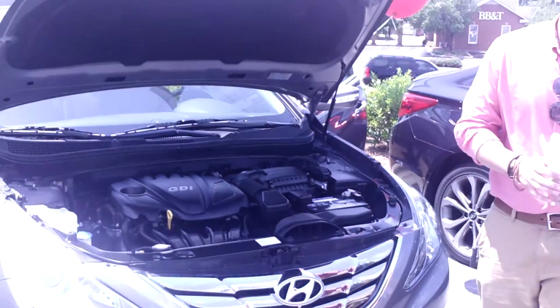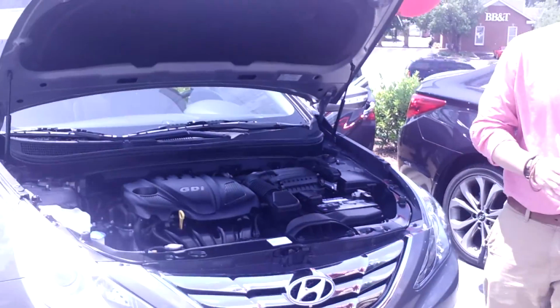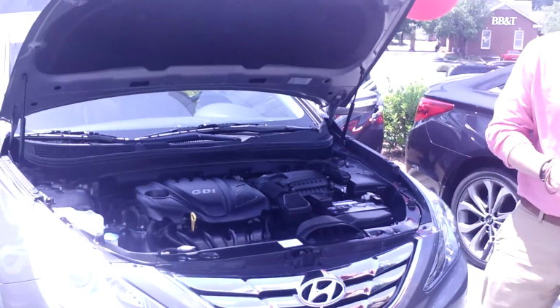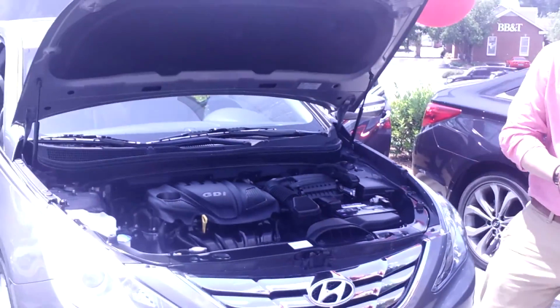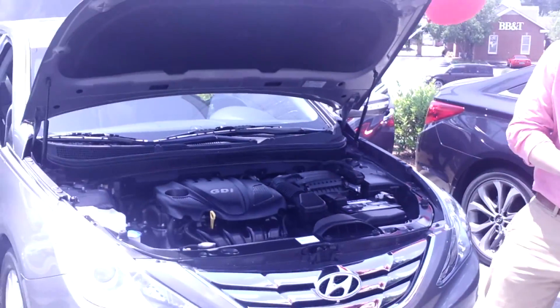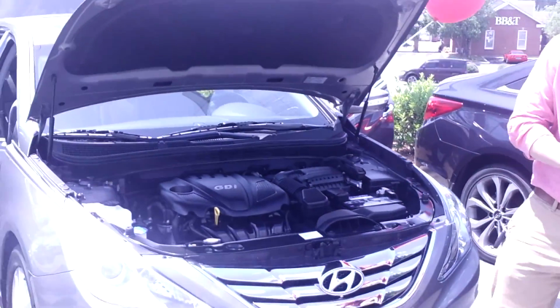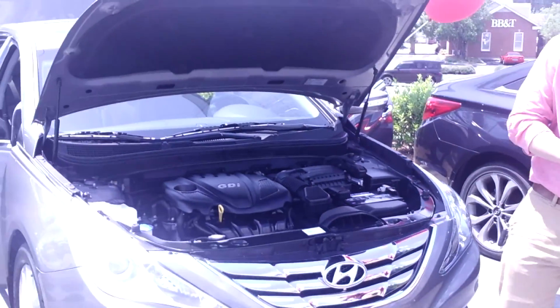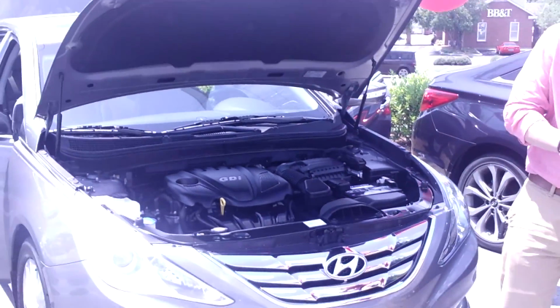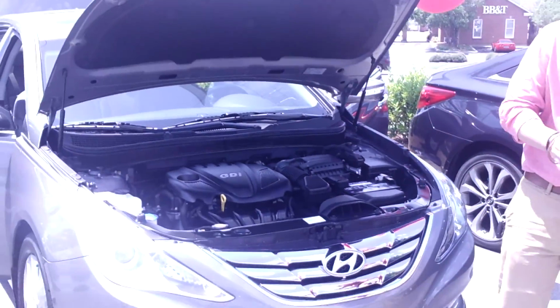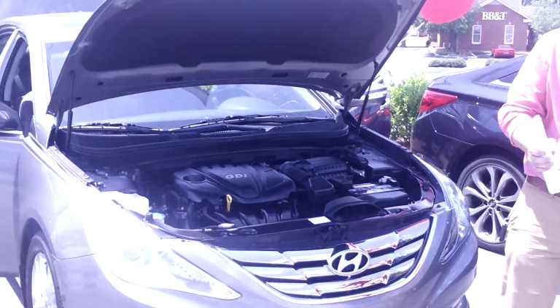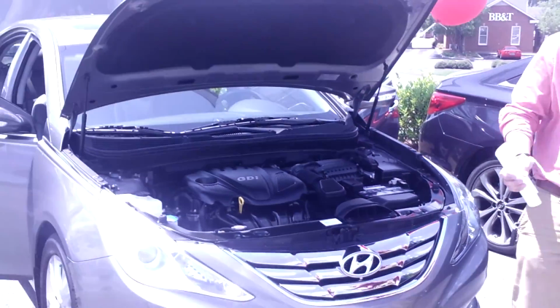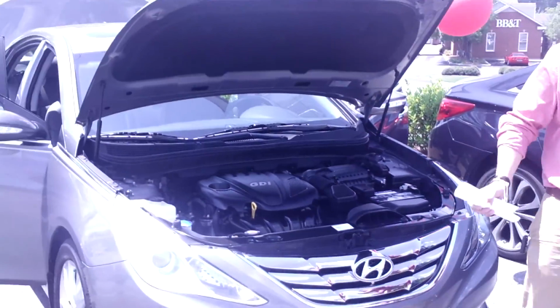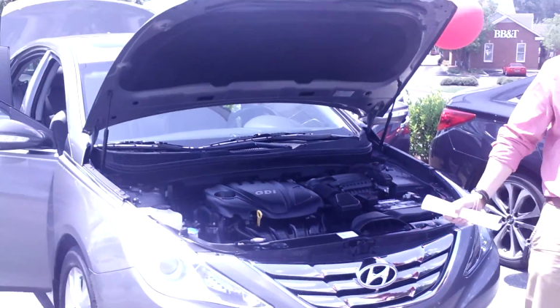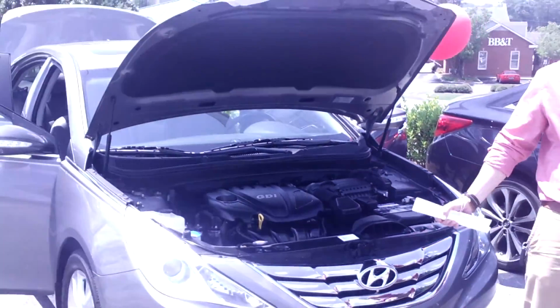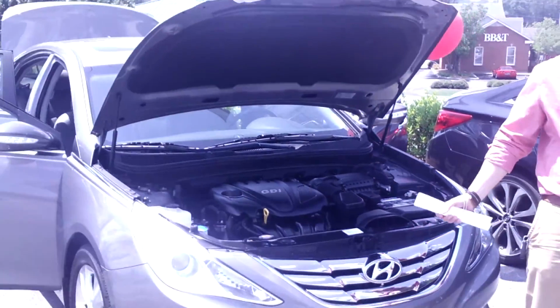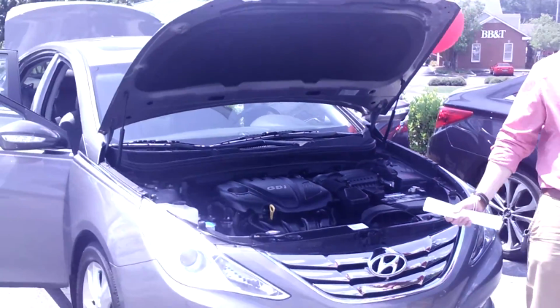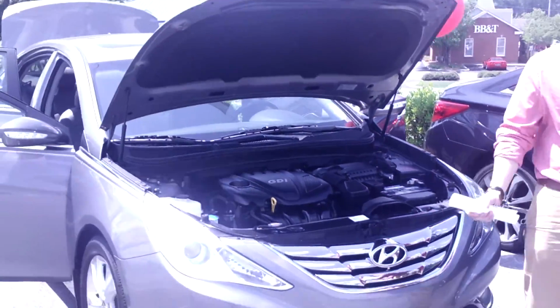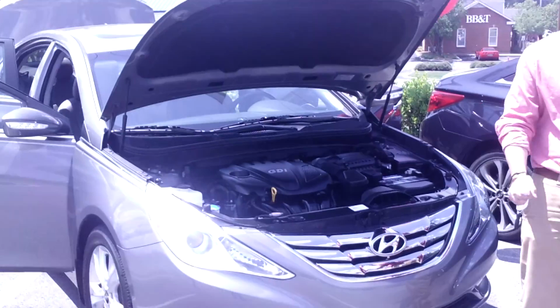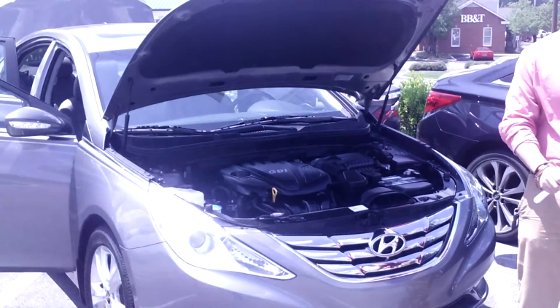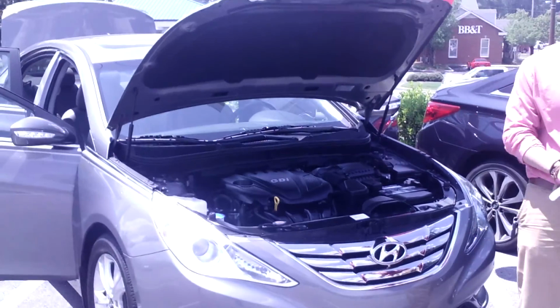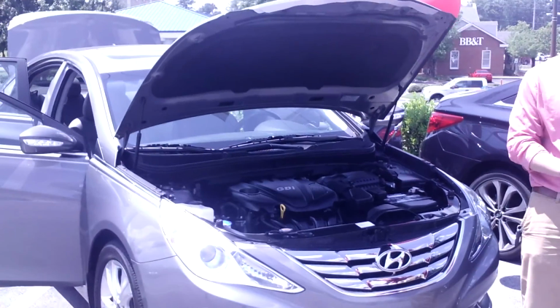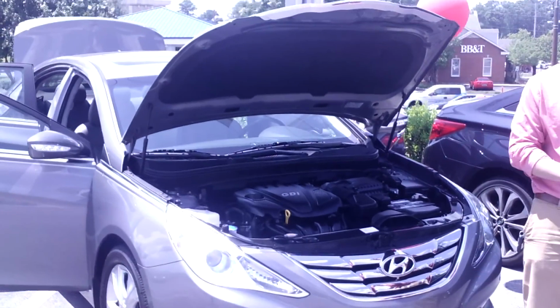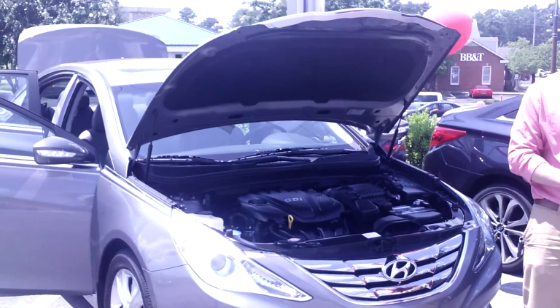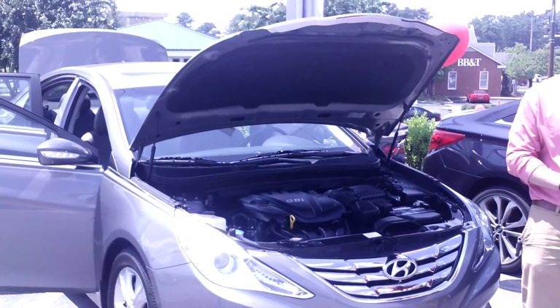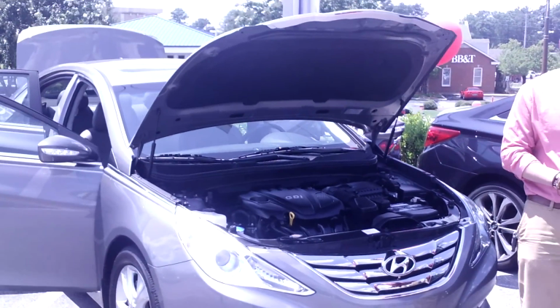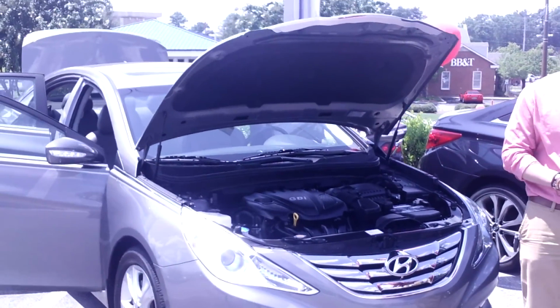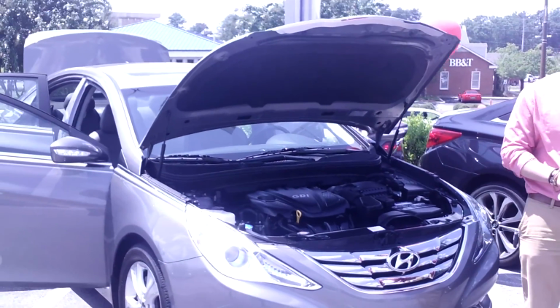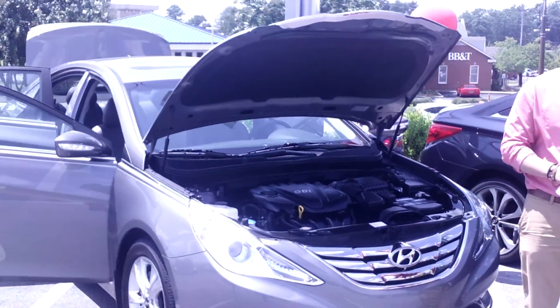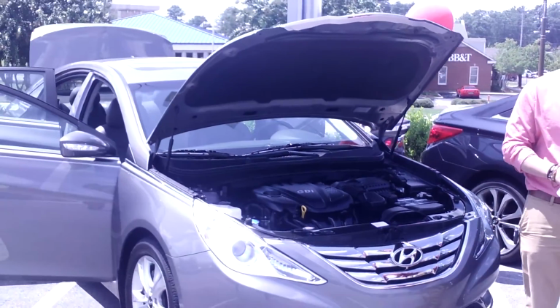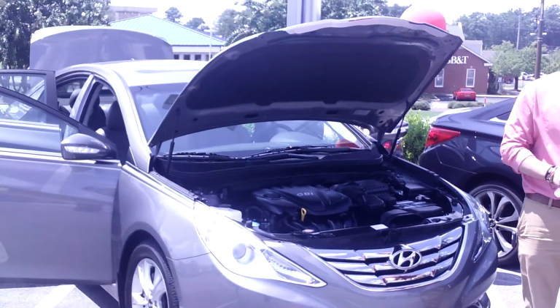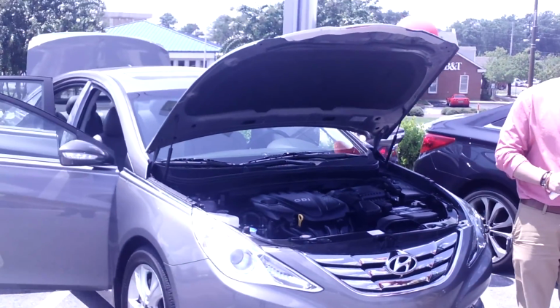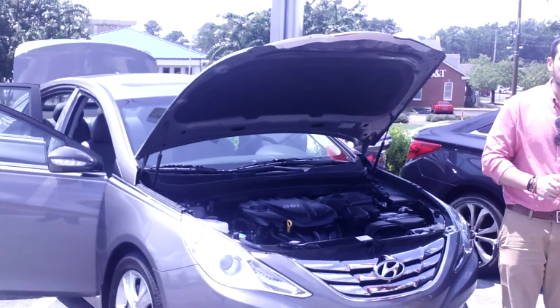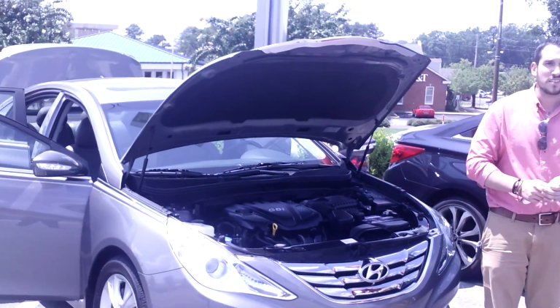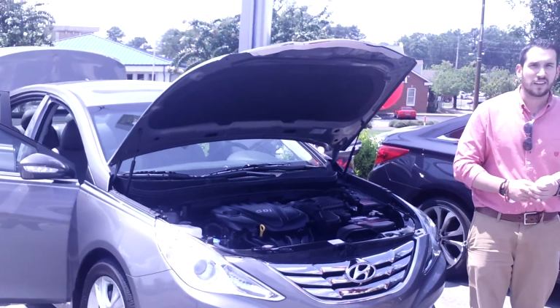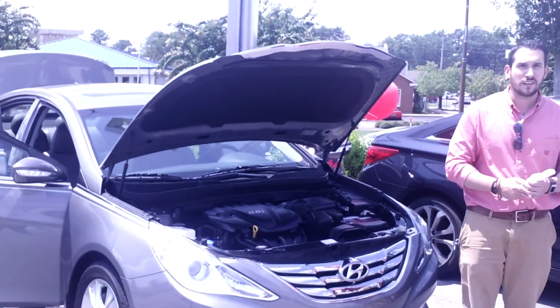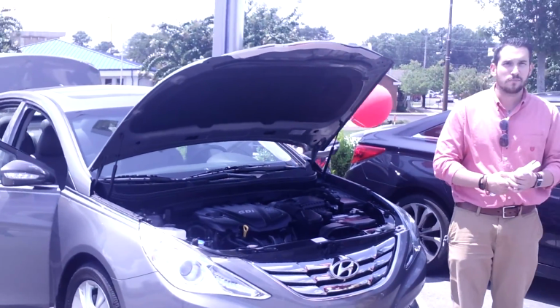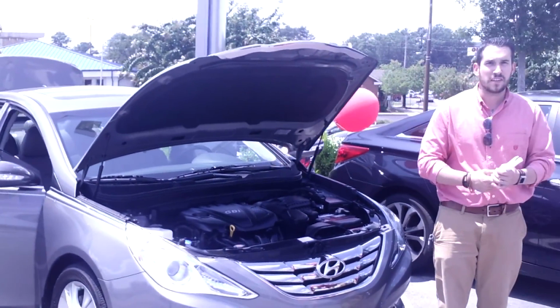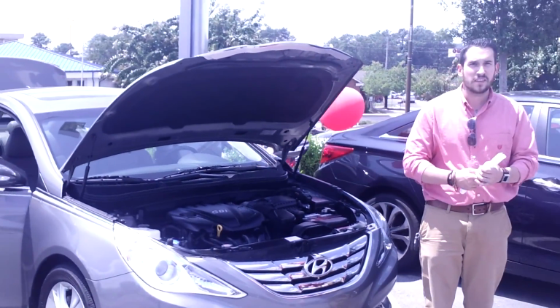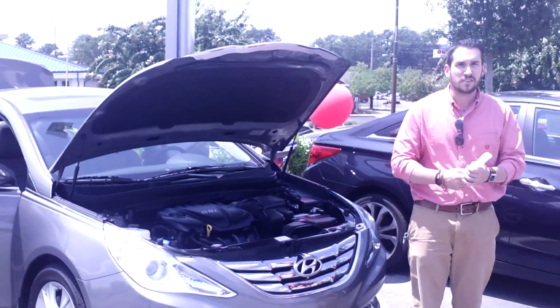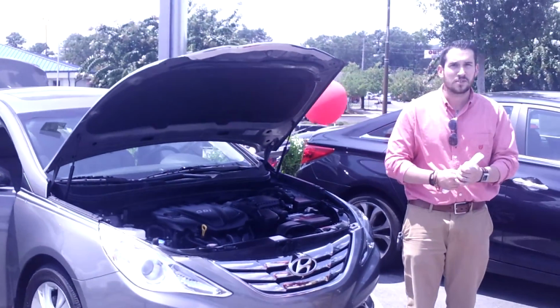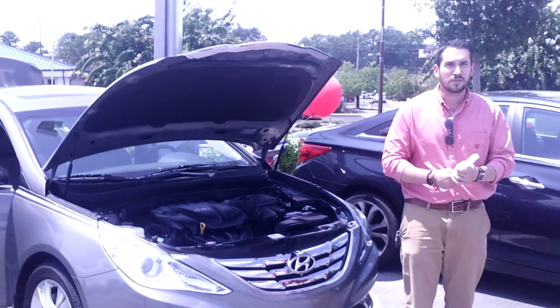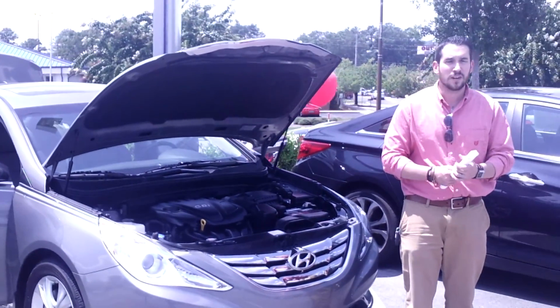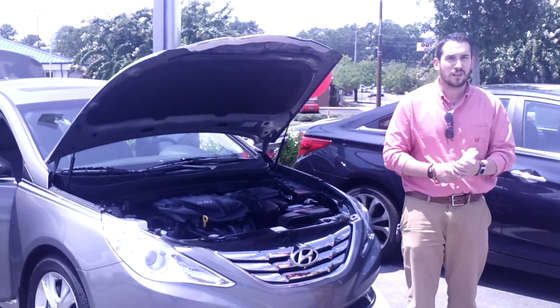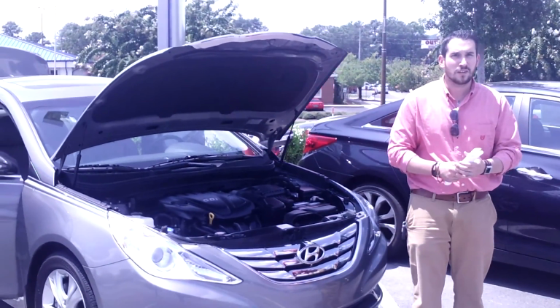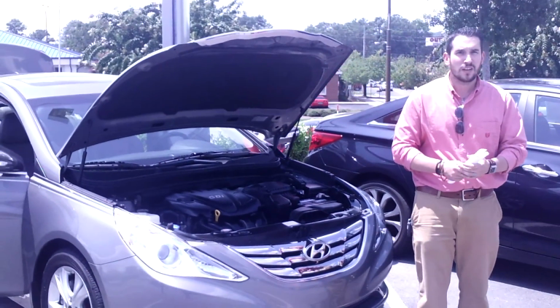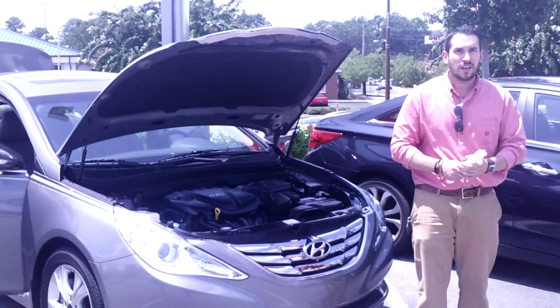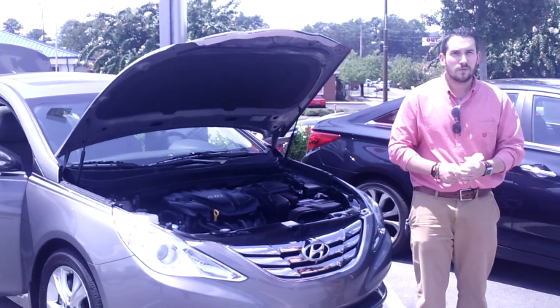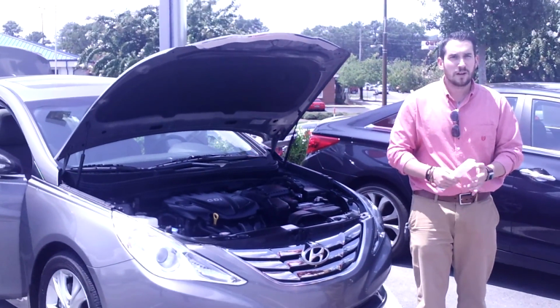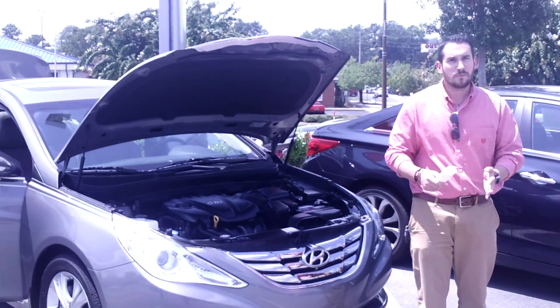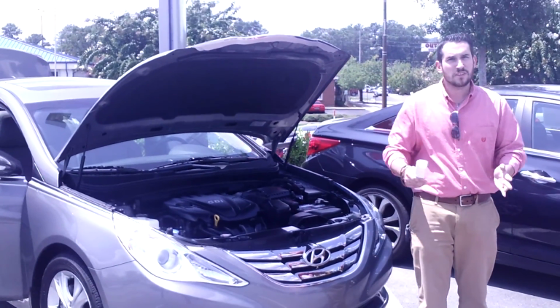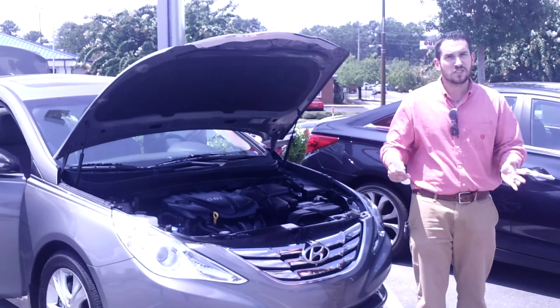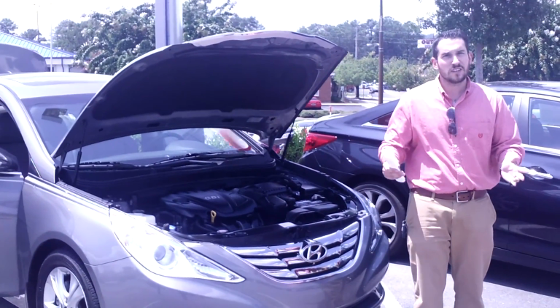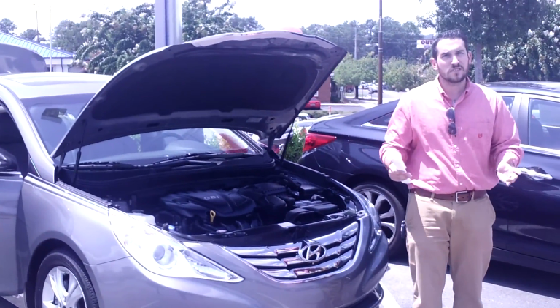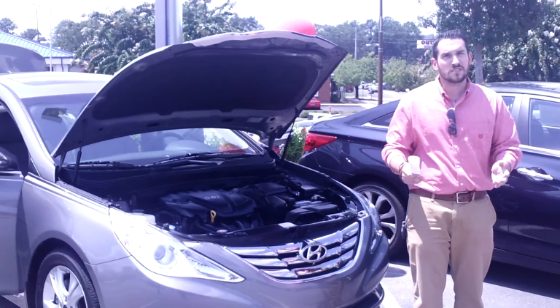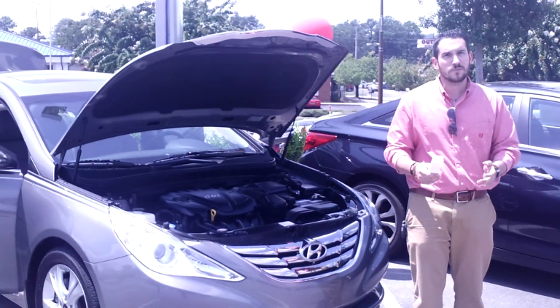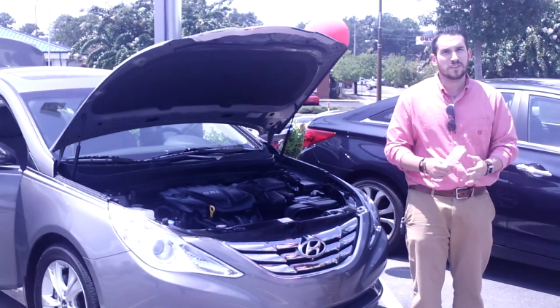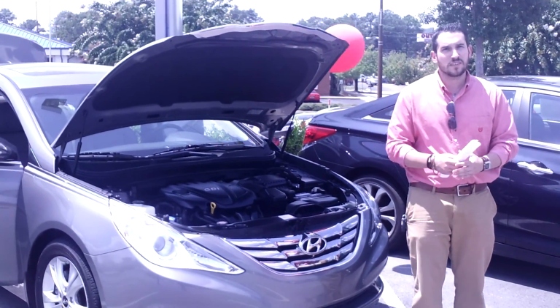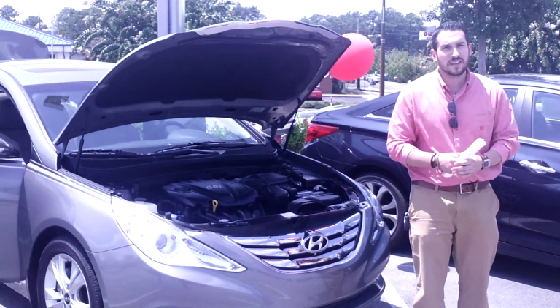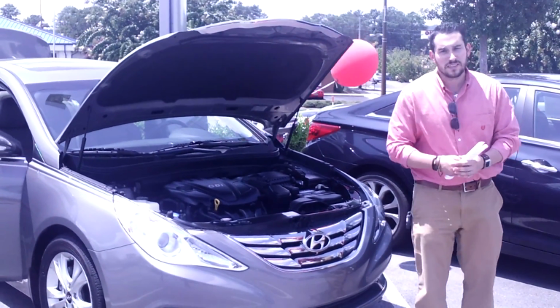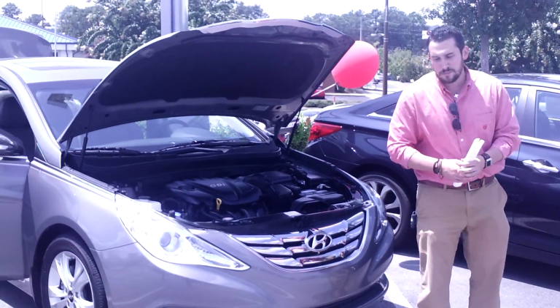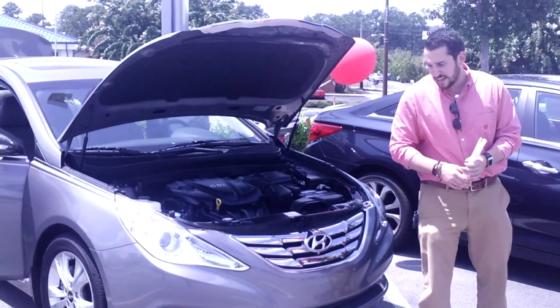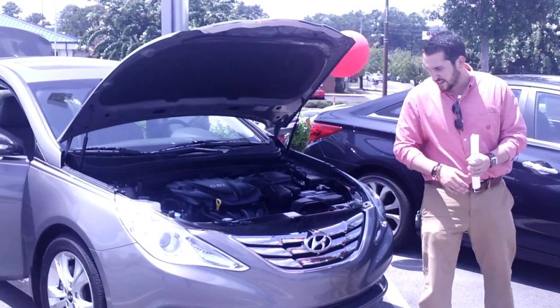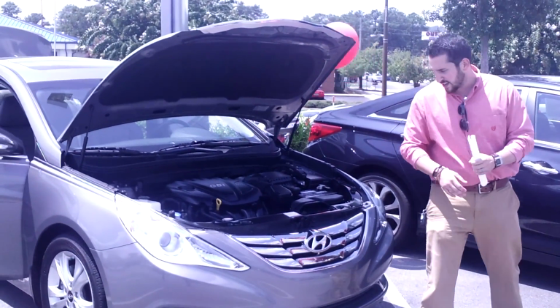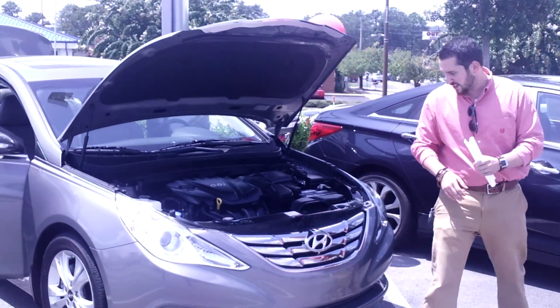As you can see, this vehicle is in stock and it's priced to sell, so it's not going to be here too long. But I'm going to show you some of the things about it.